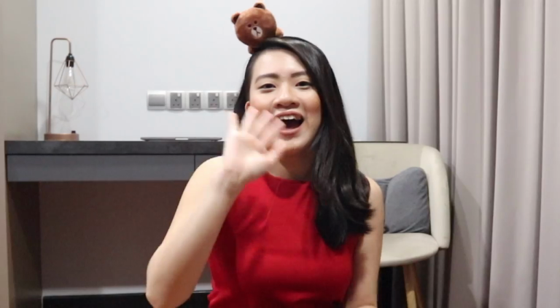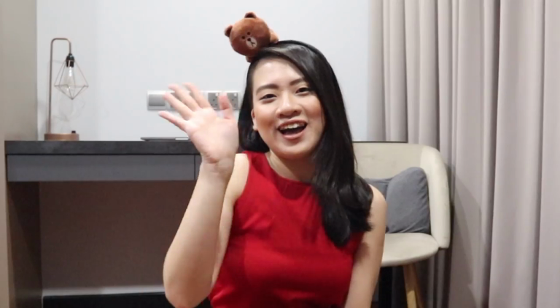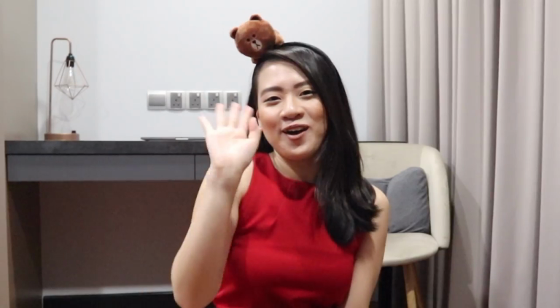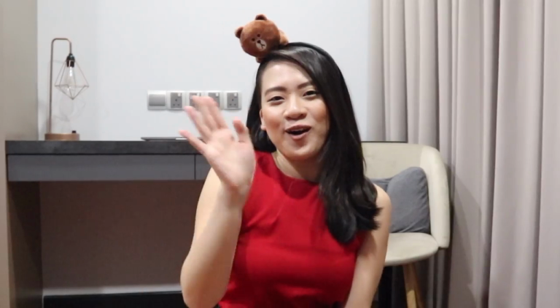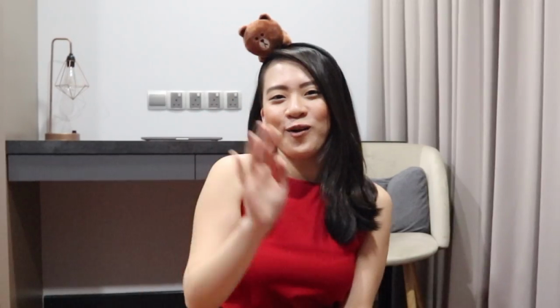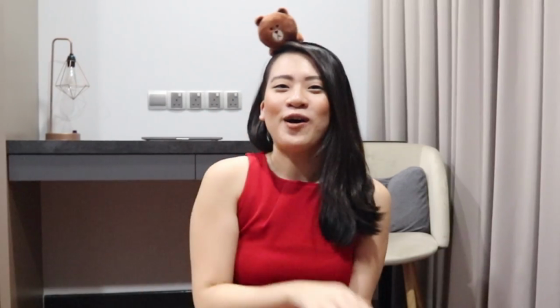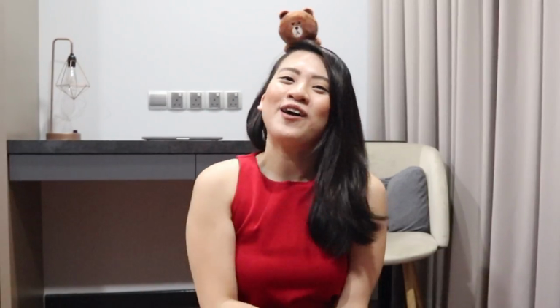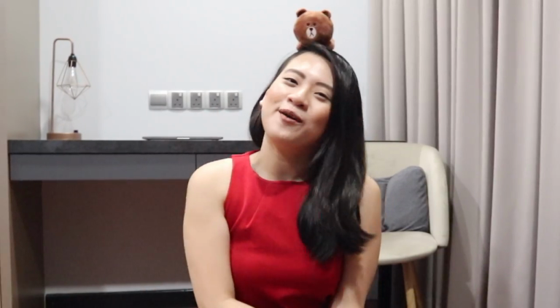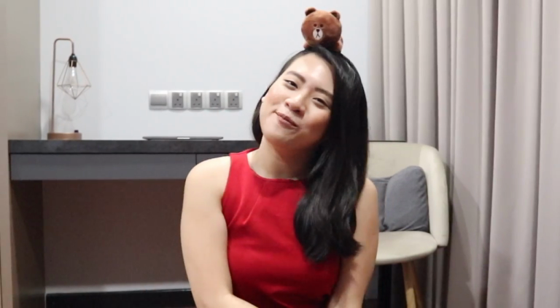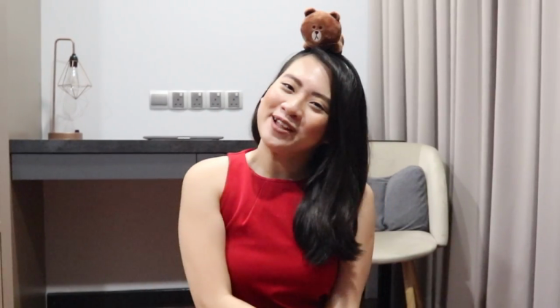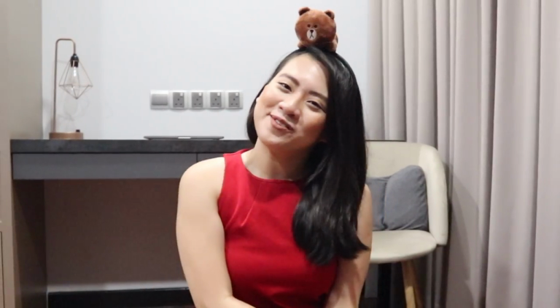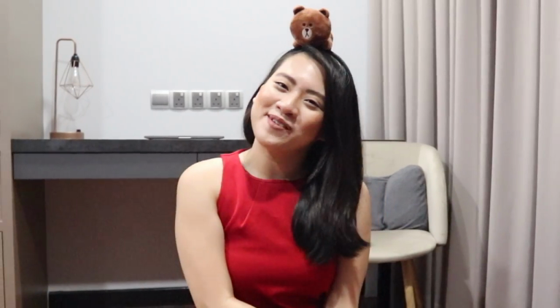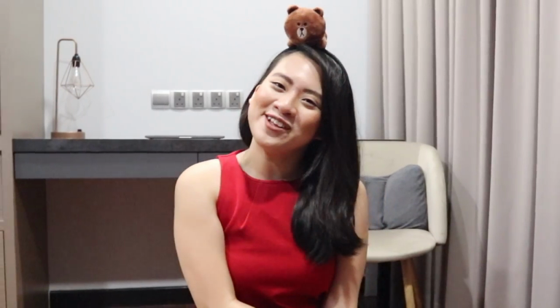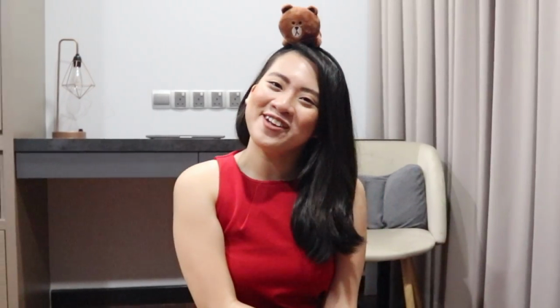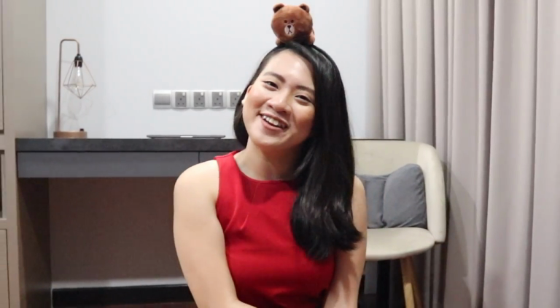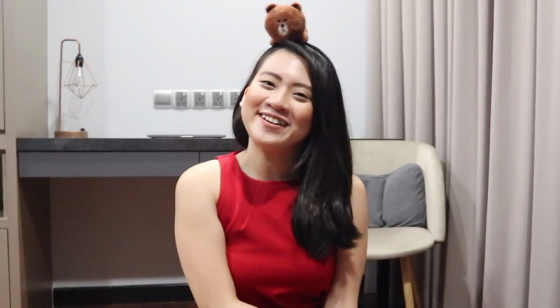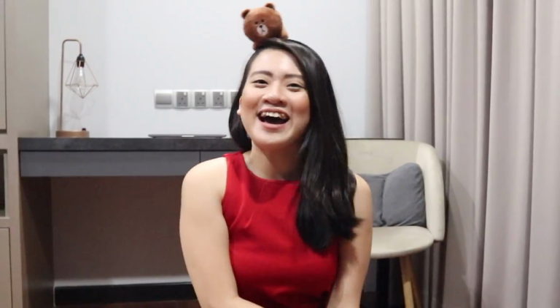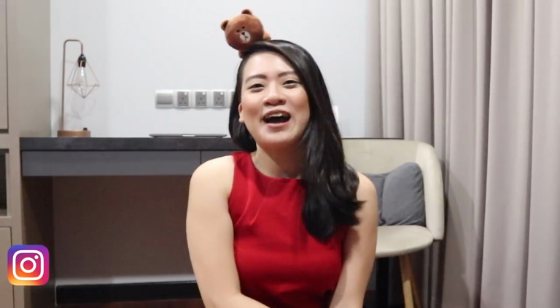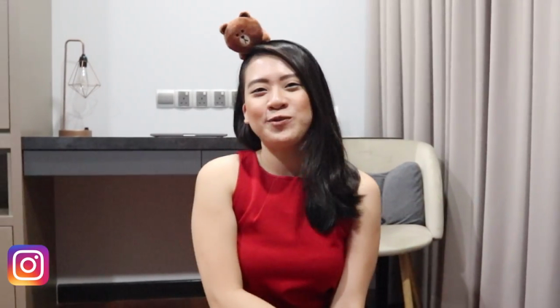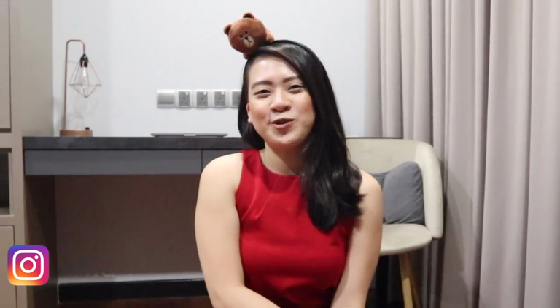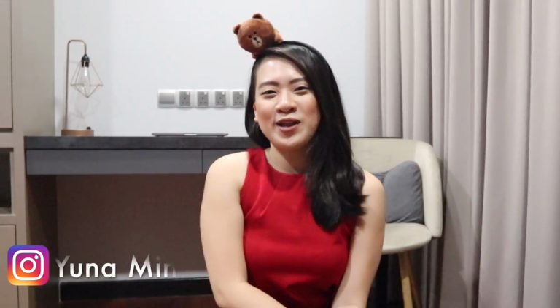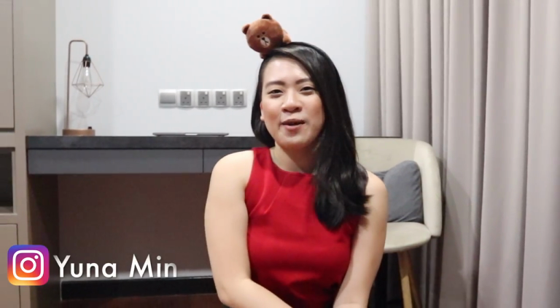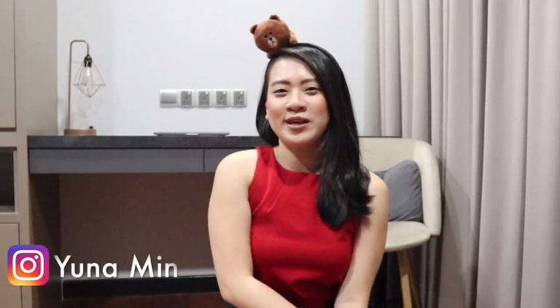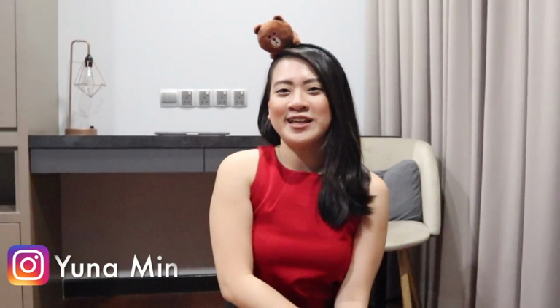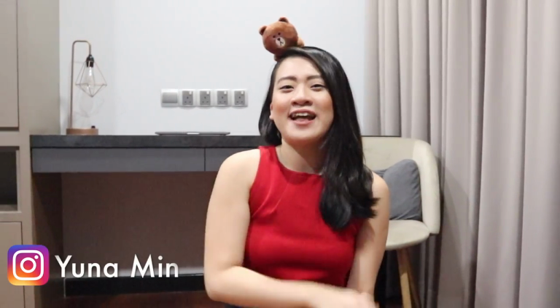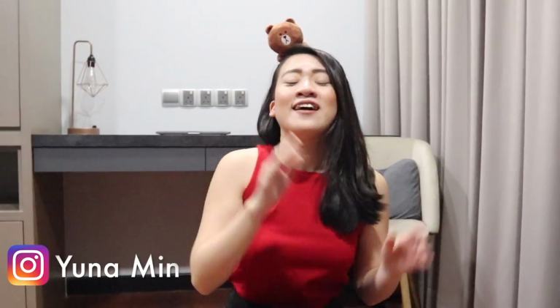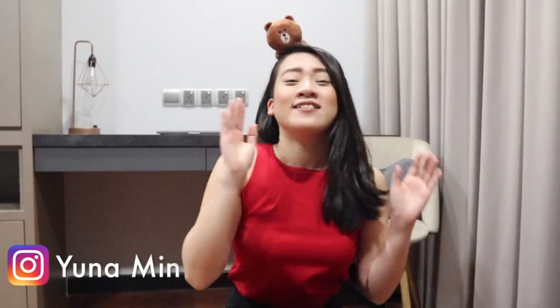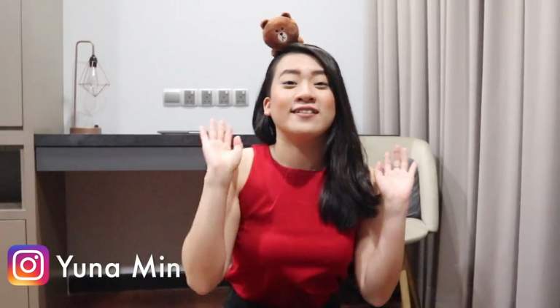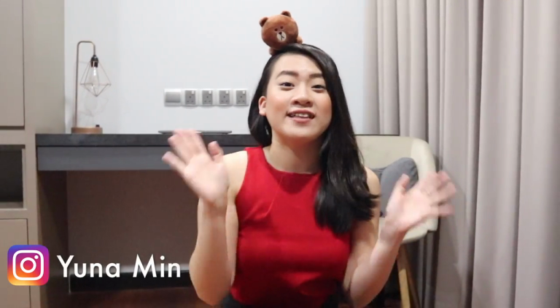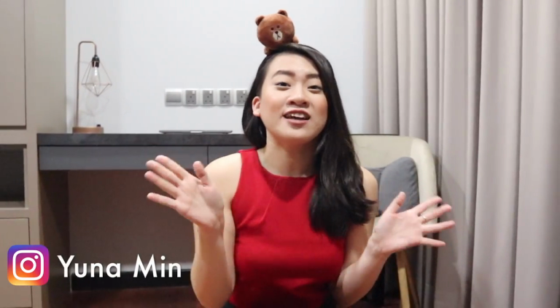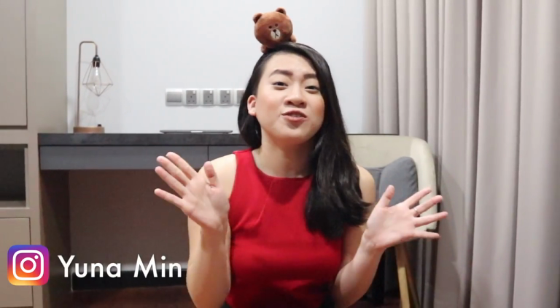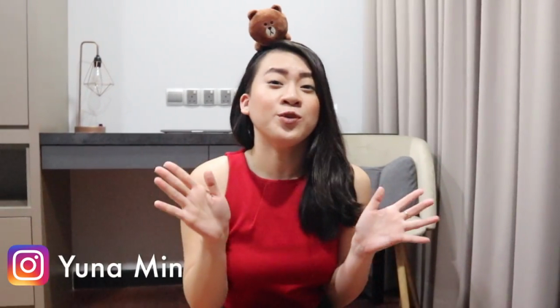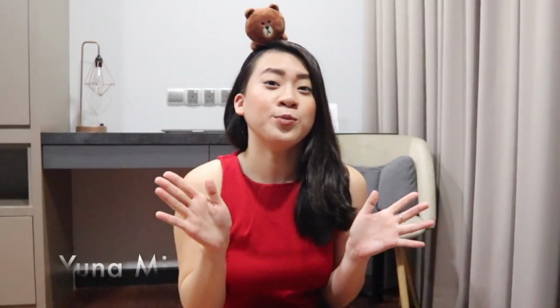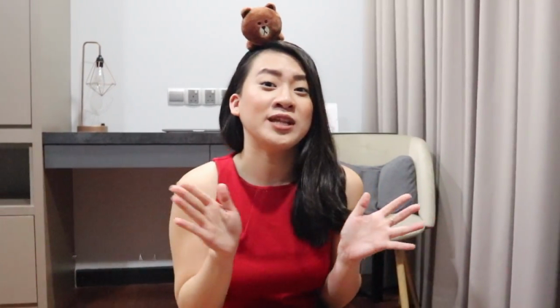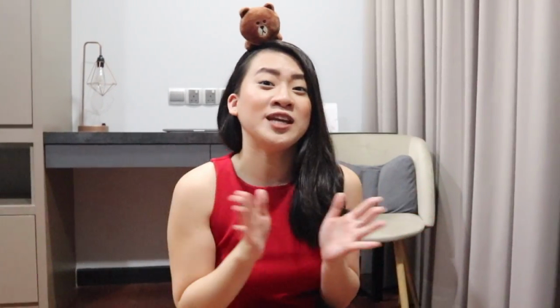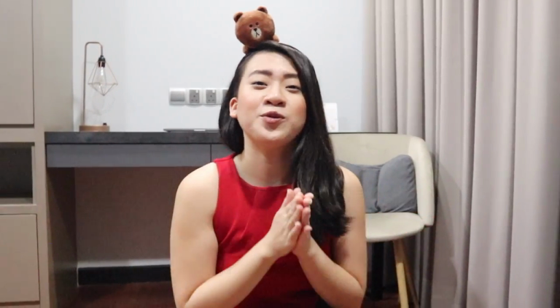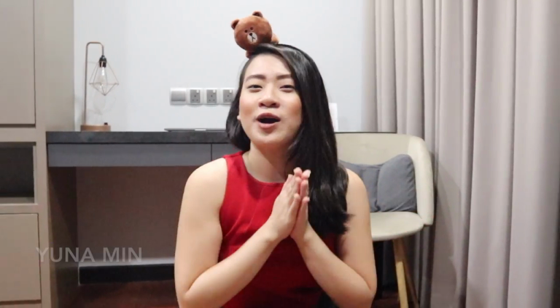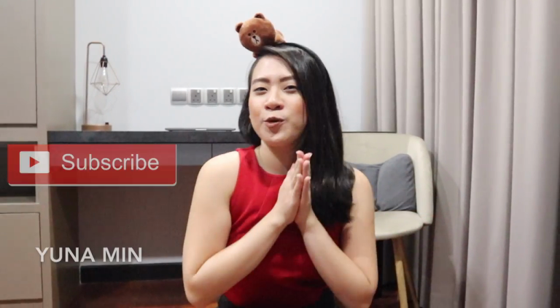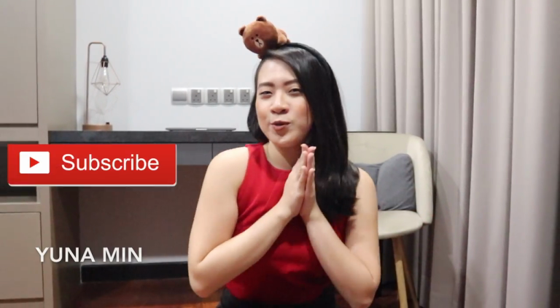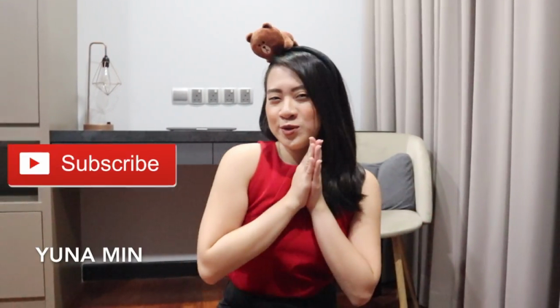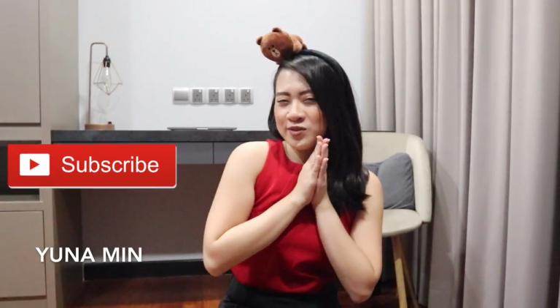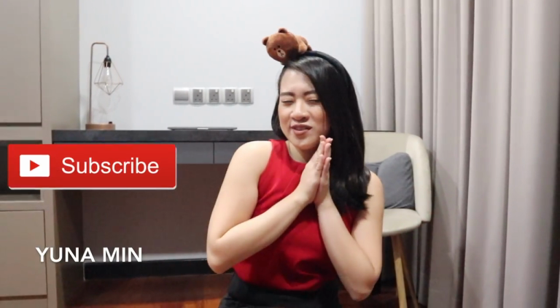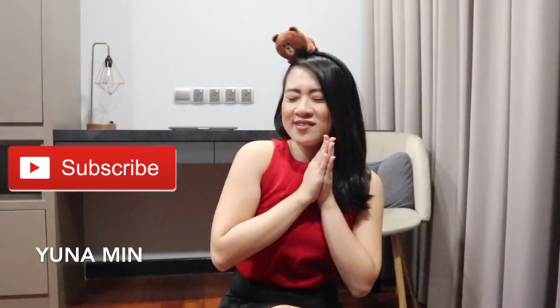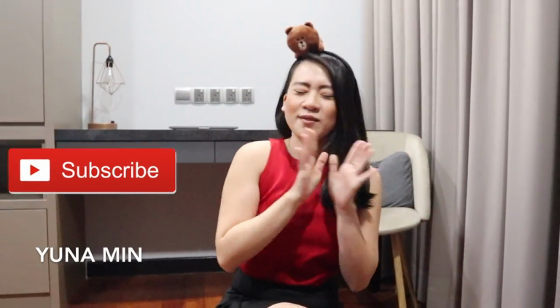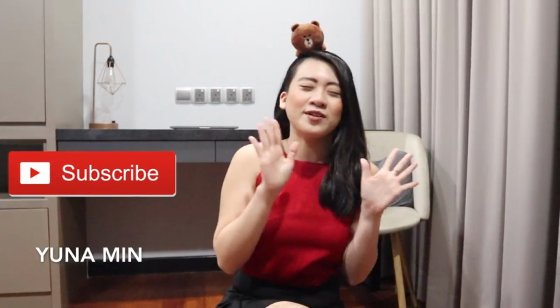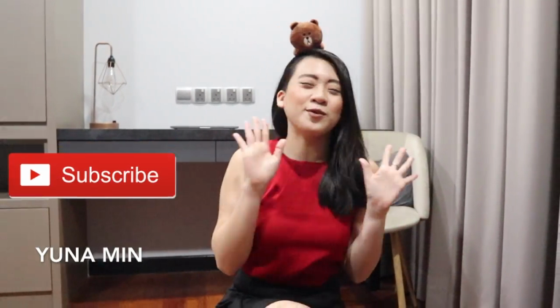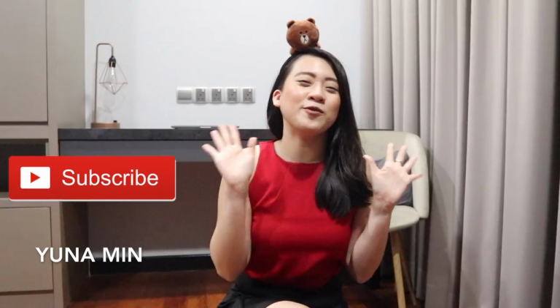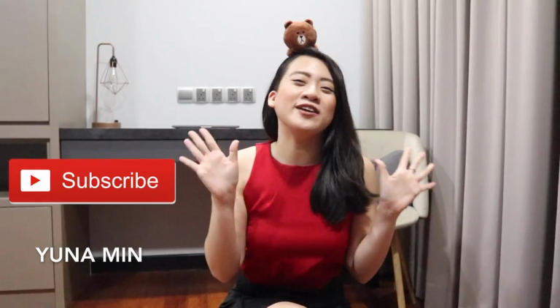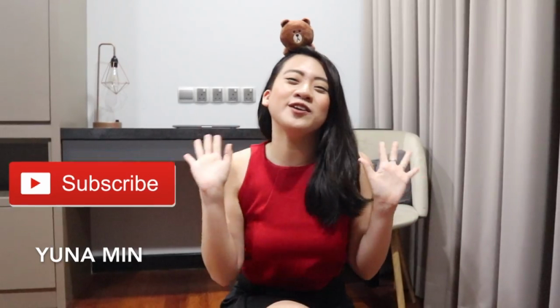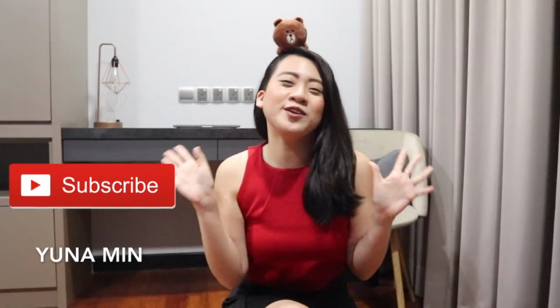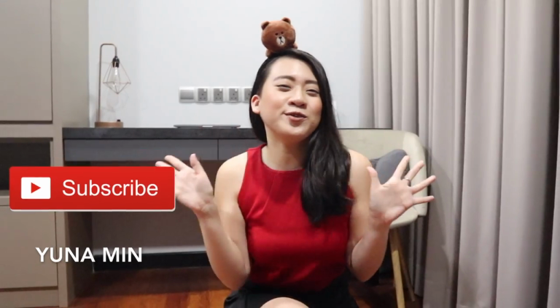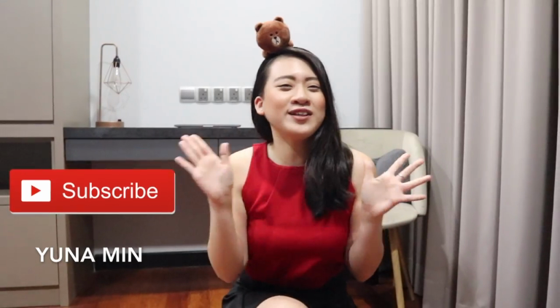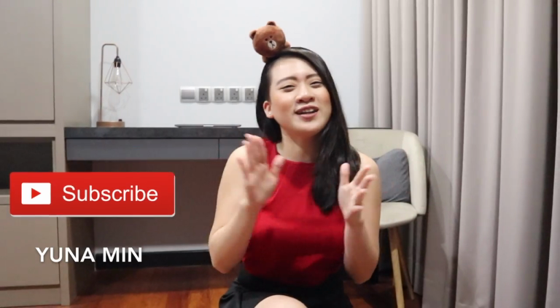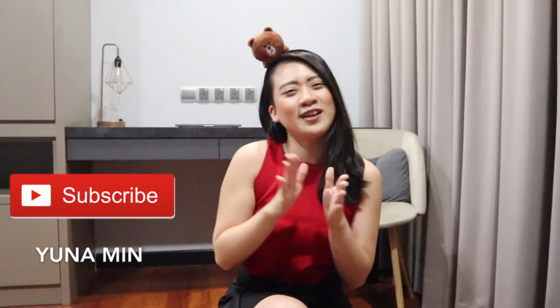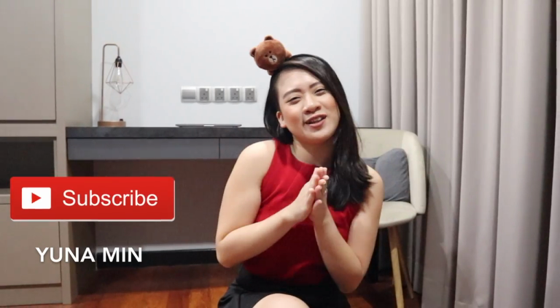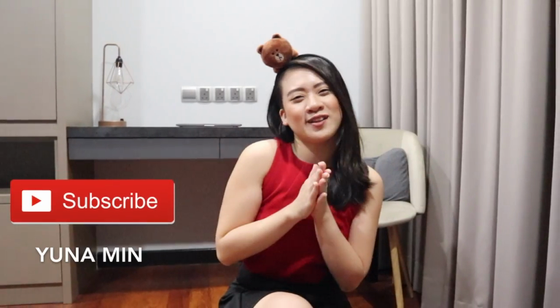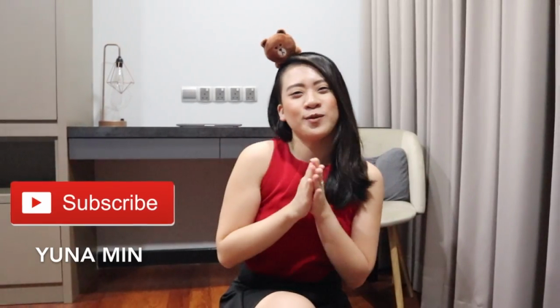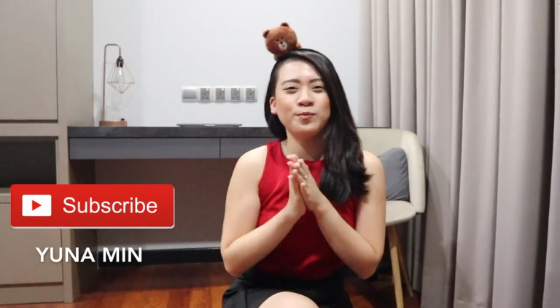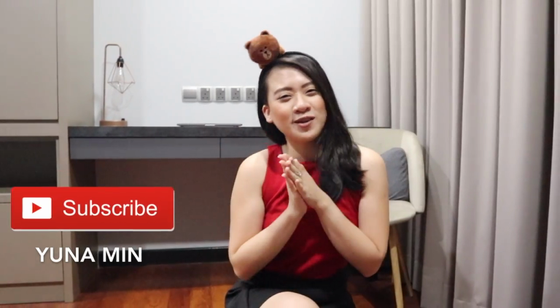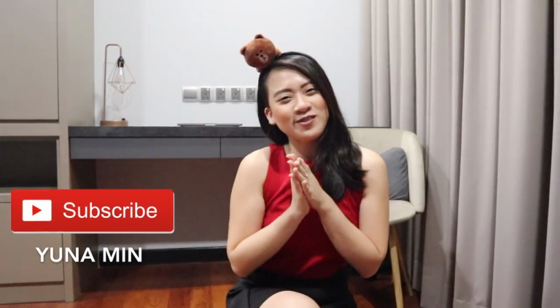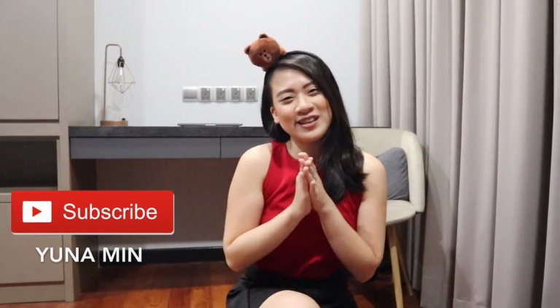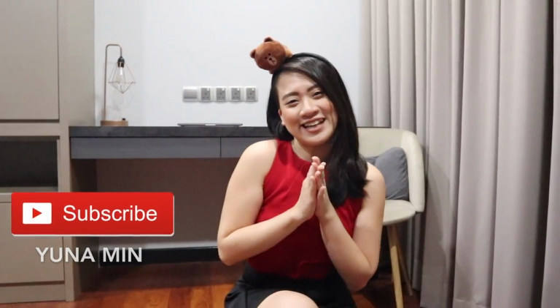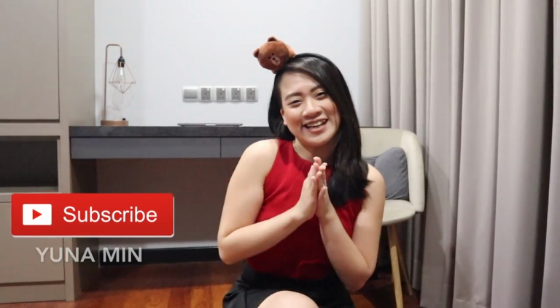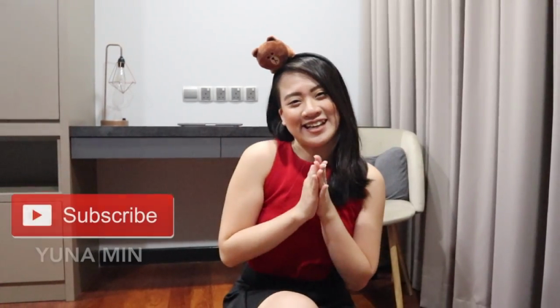Hi all, welcome back to my channel. I'm Yonamin. The next few minutes, you are going to see something very cutie little minty.